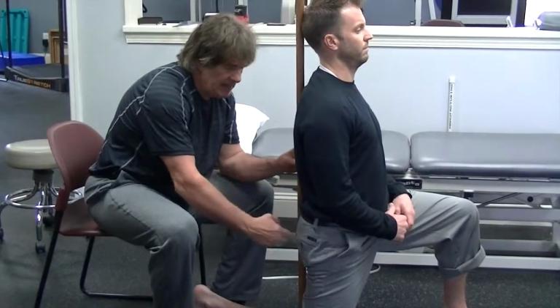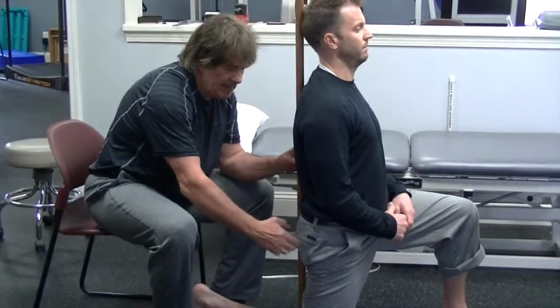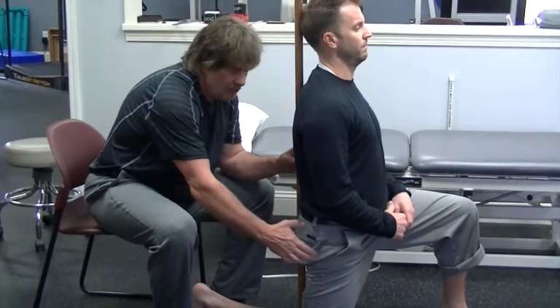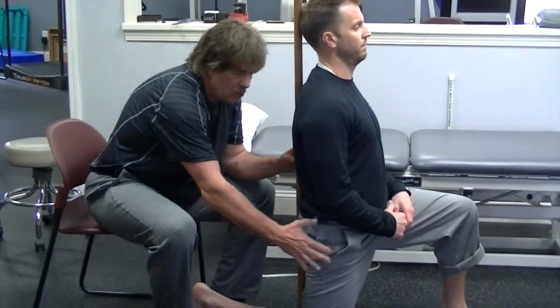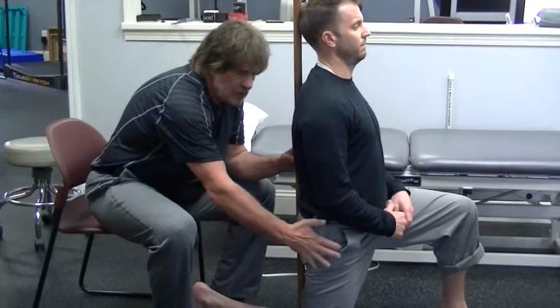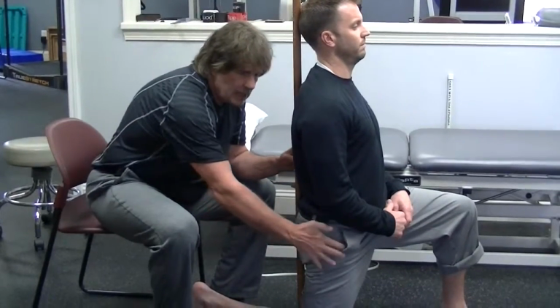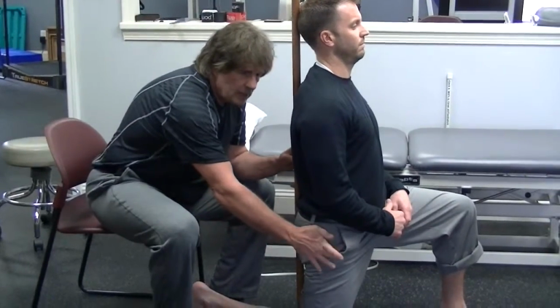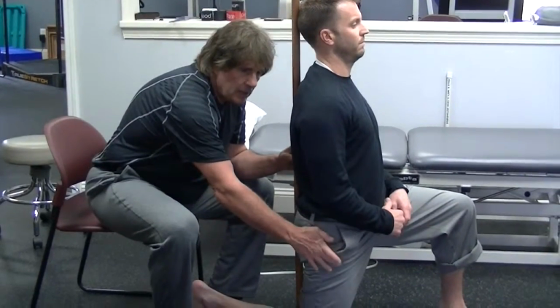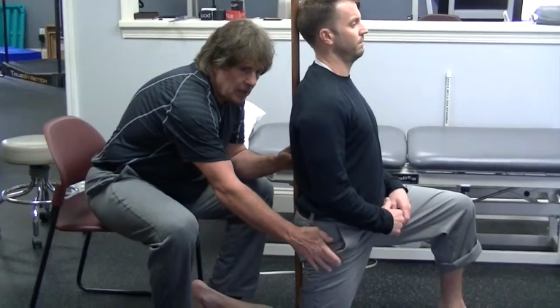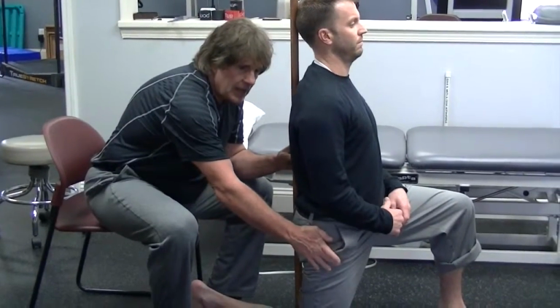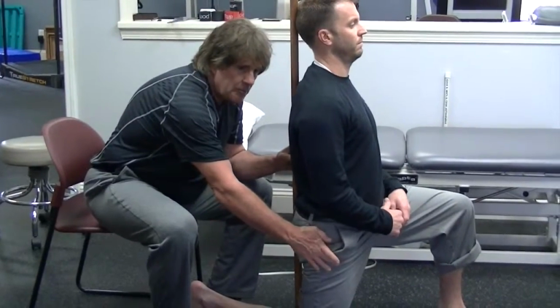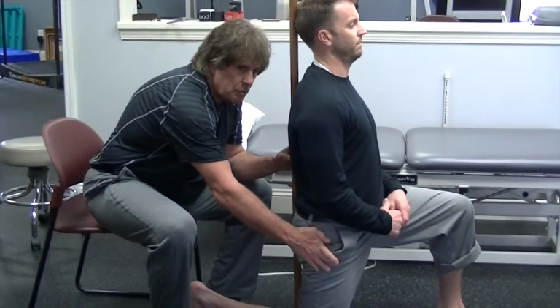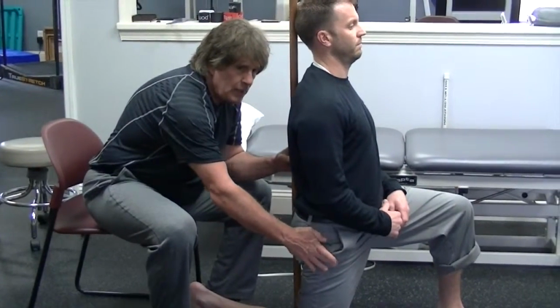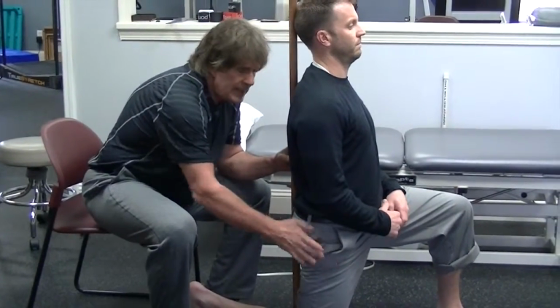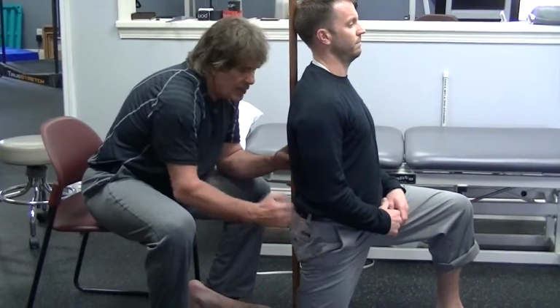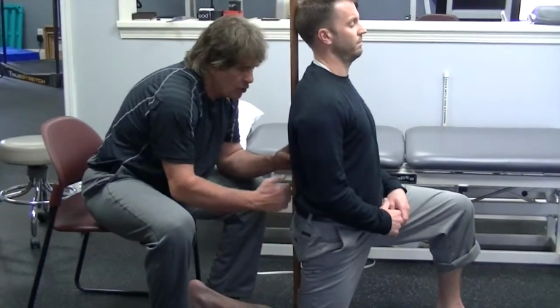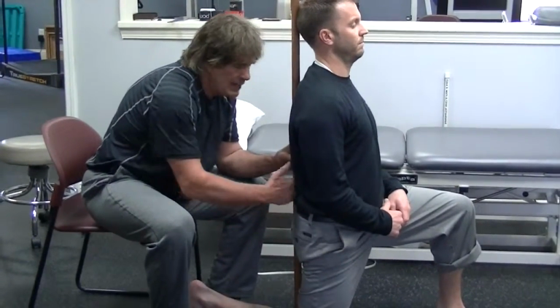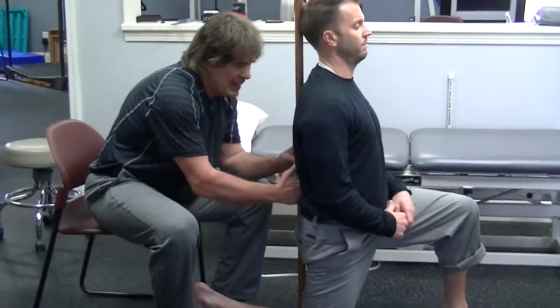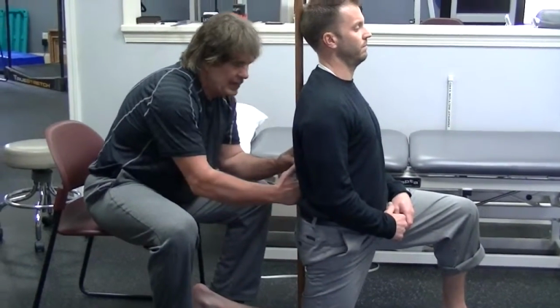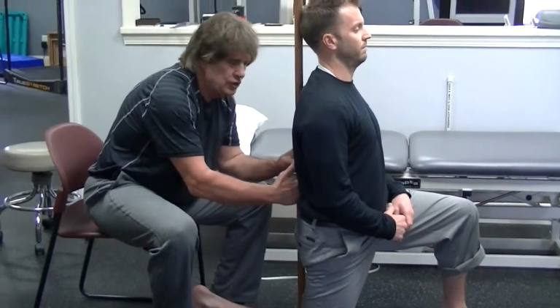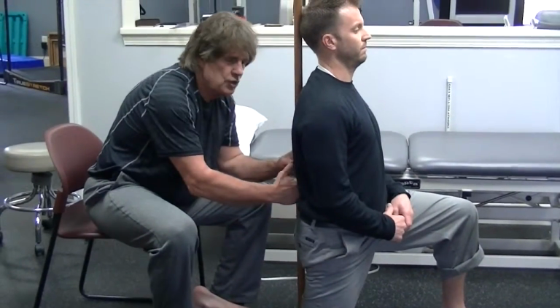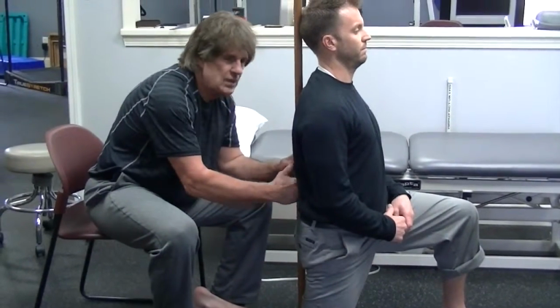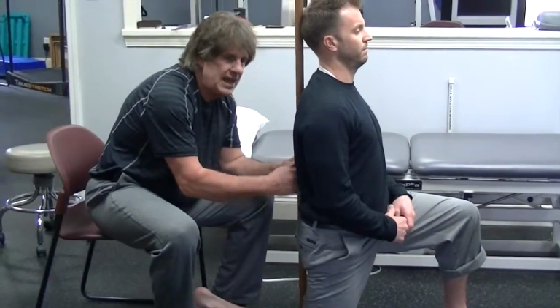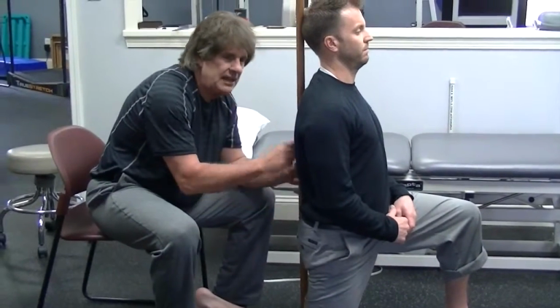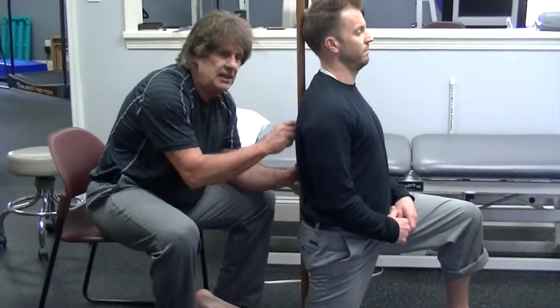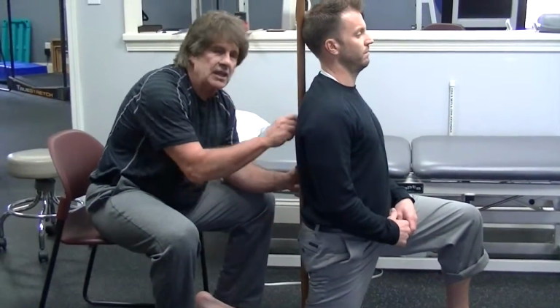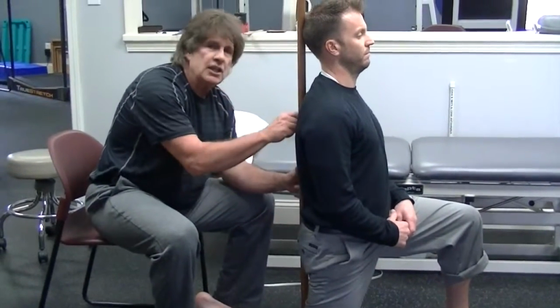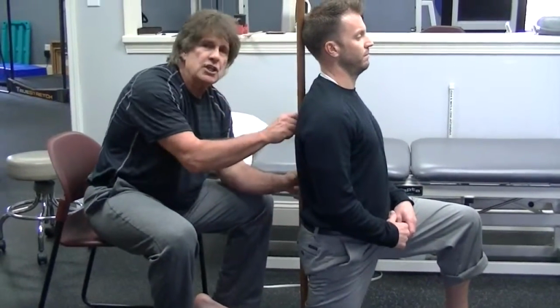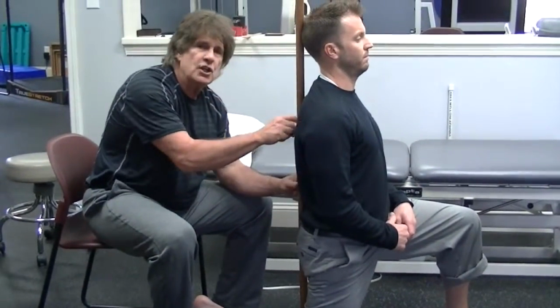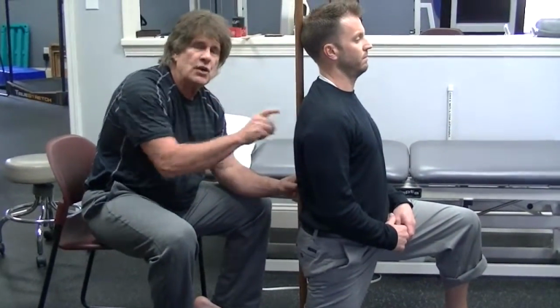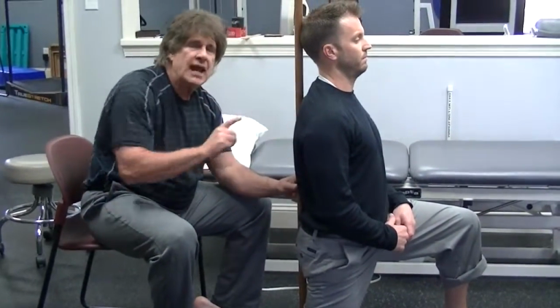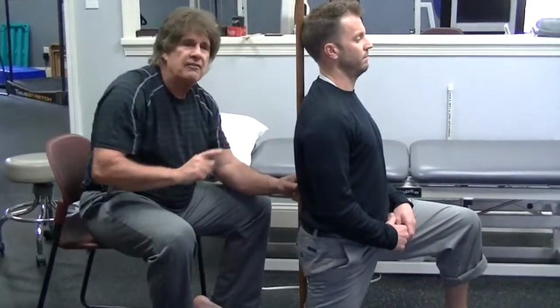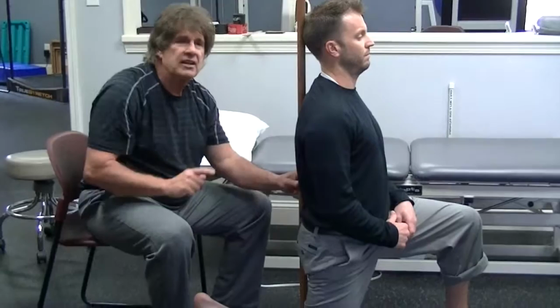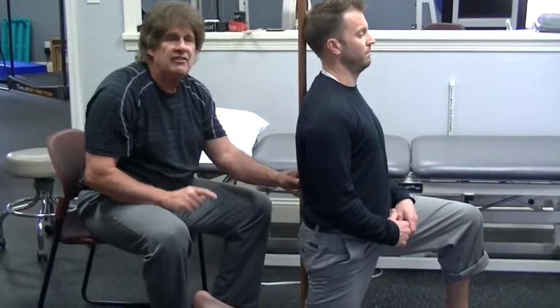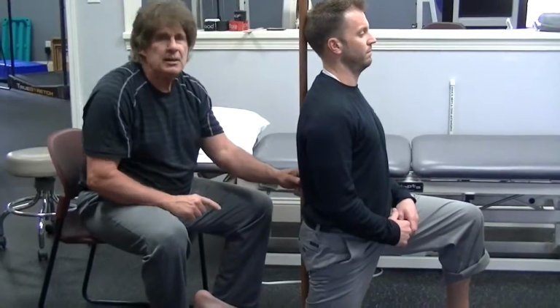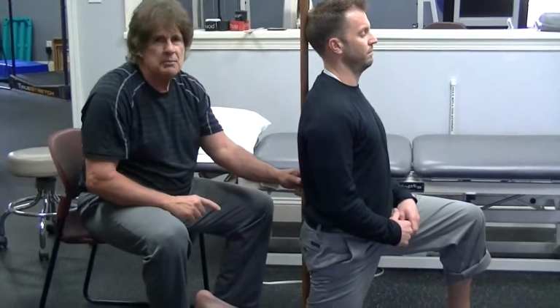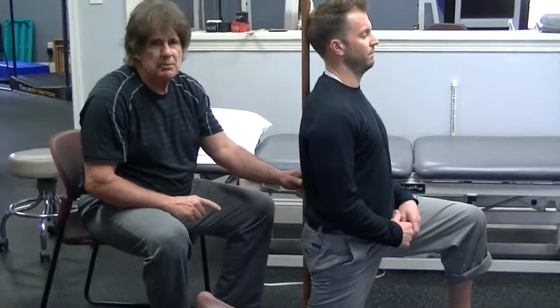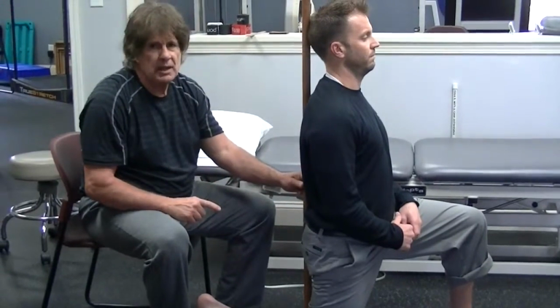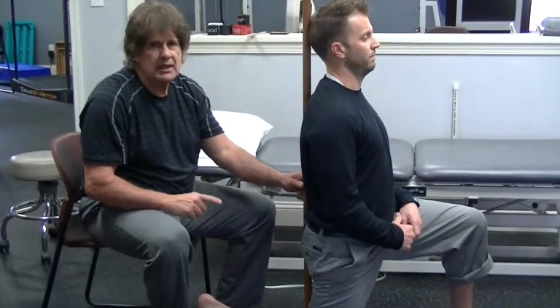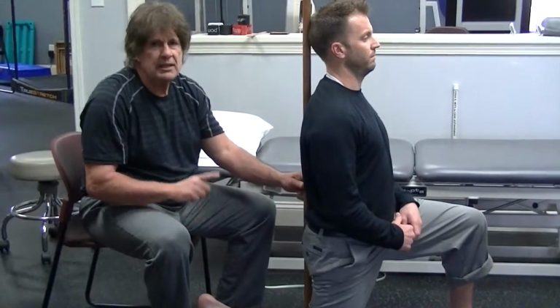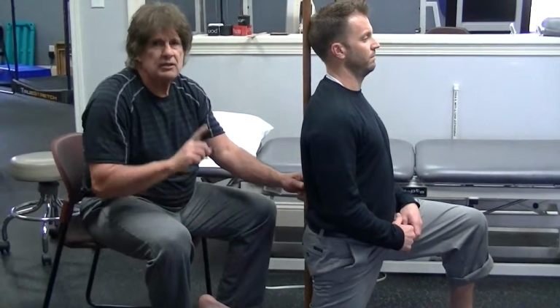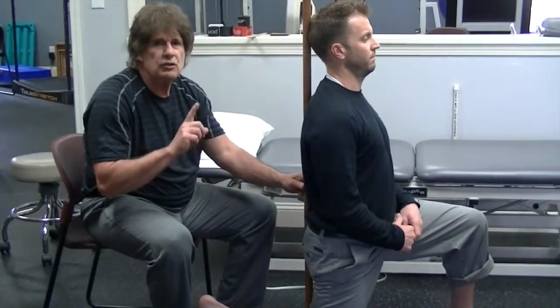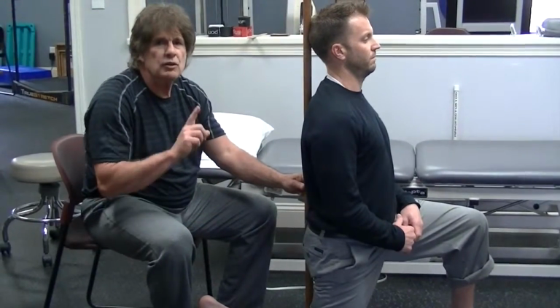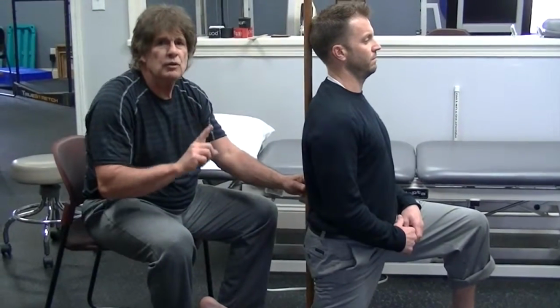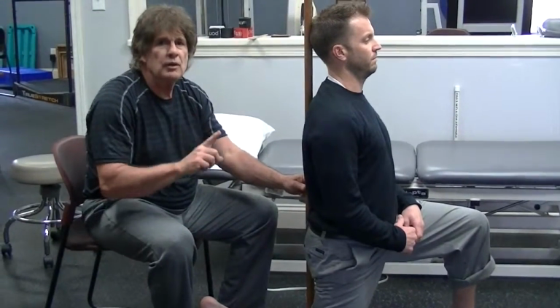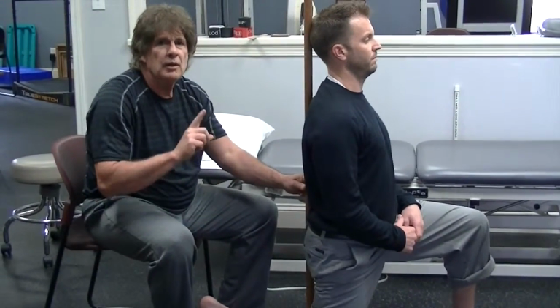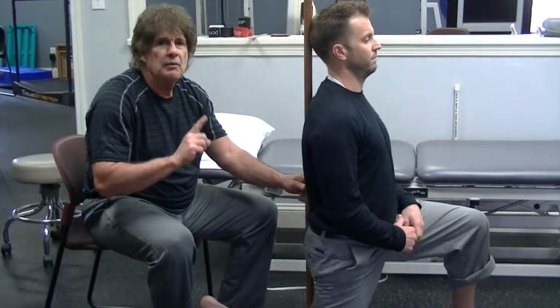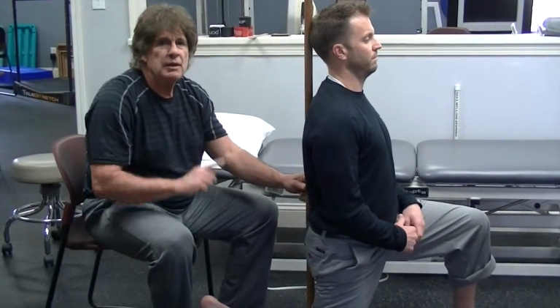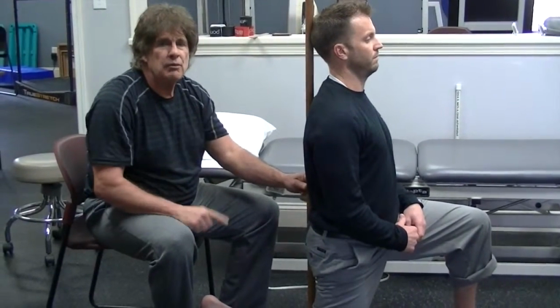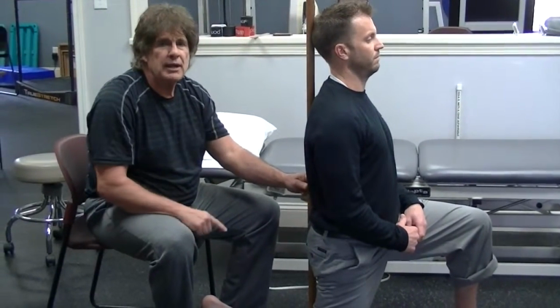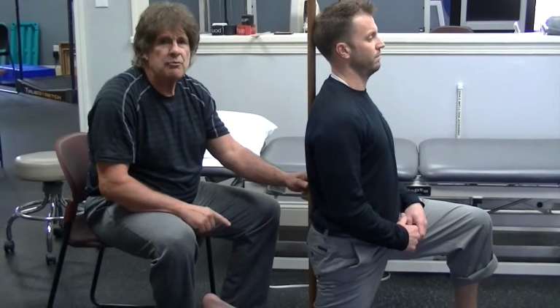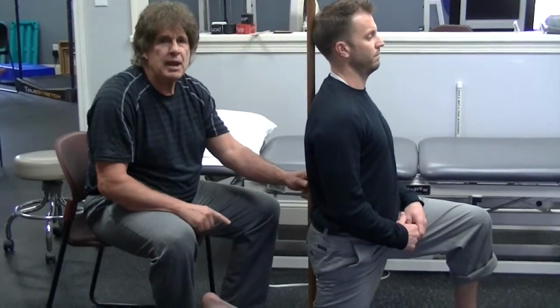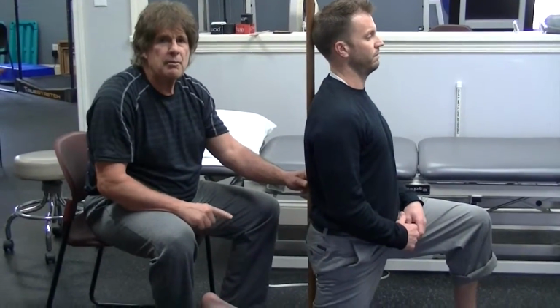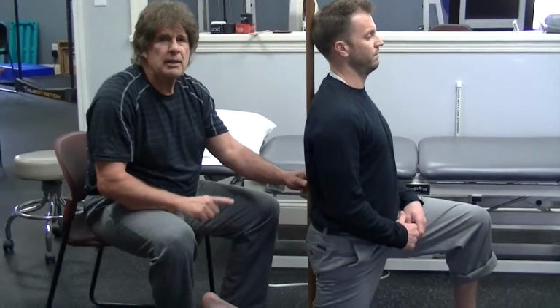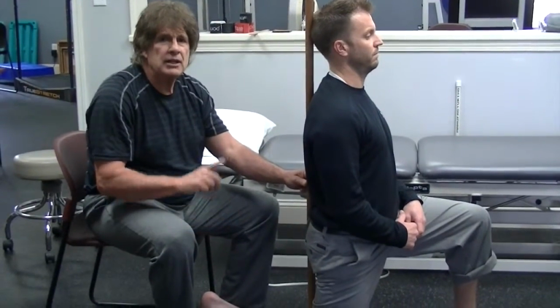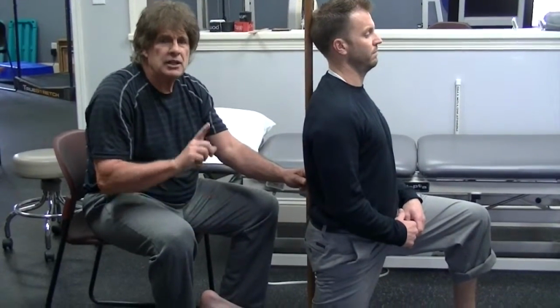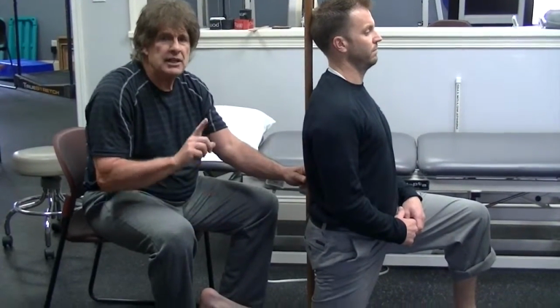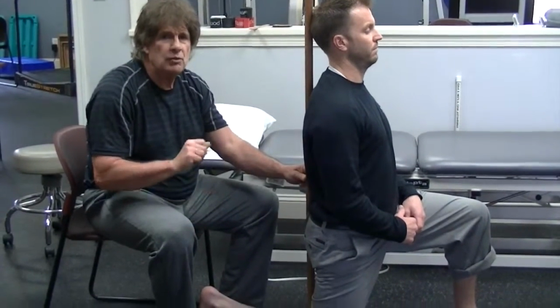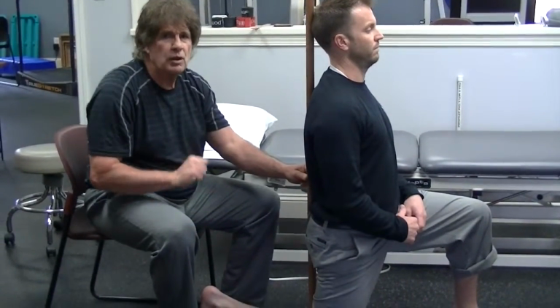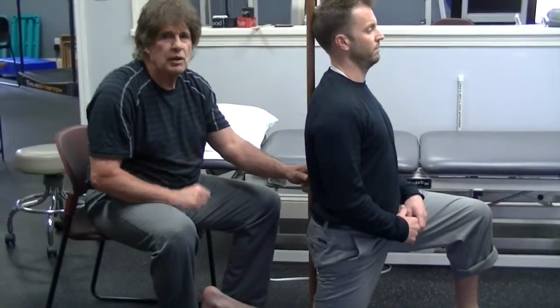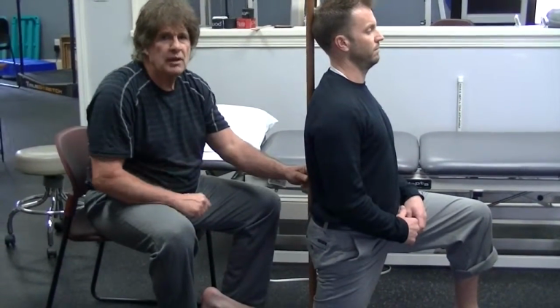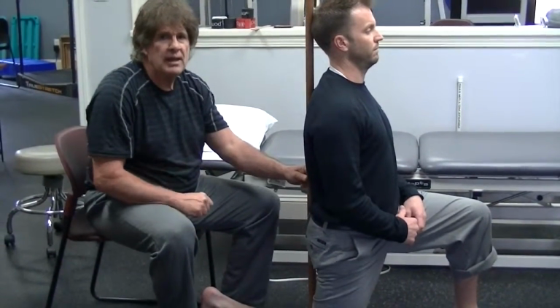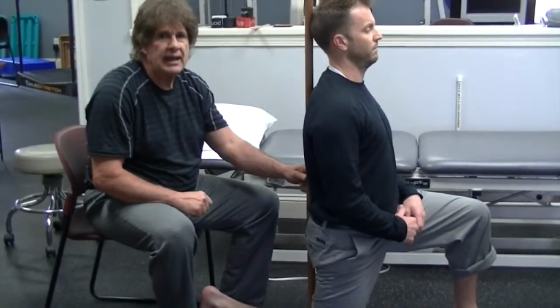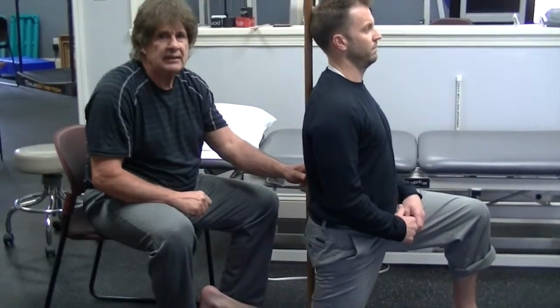If you get a lot of pulling here or can't do that, you don't have enough hip mobility to be running properly, and you need to work on that.